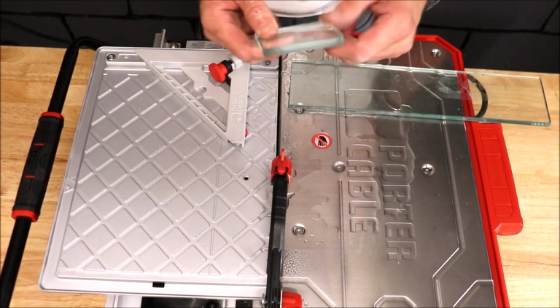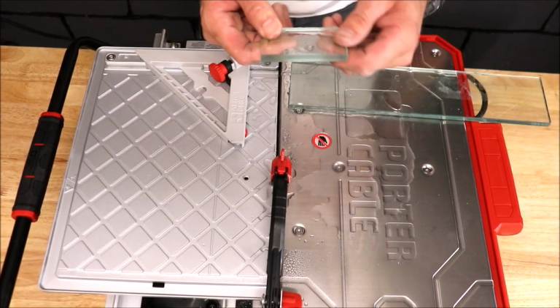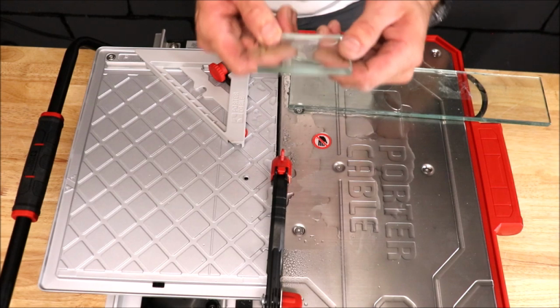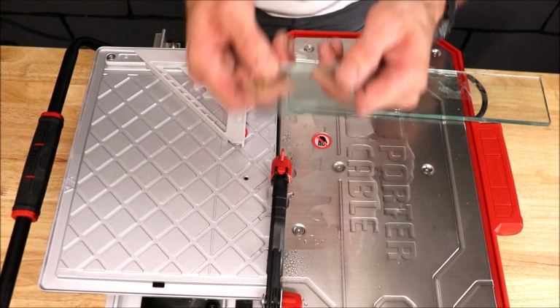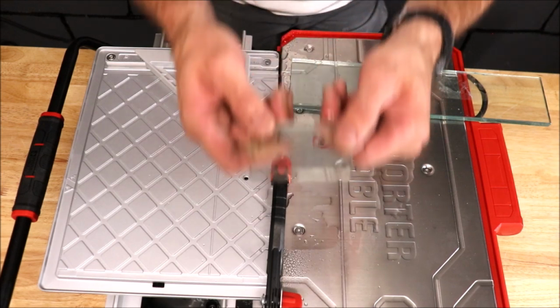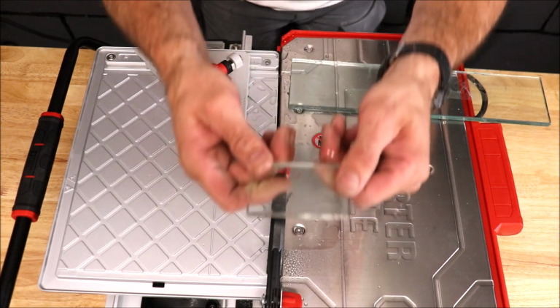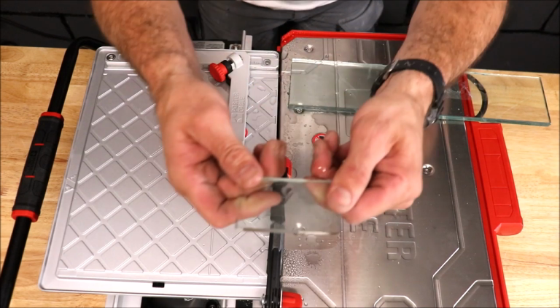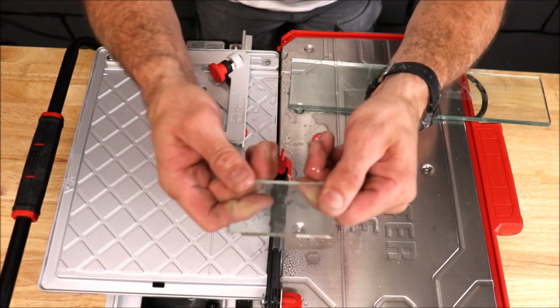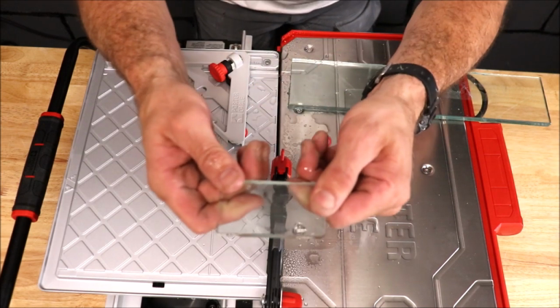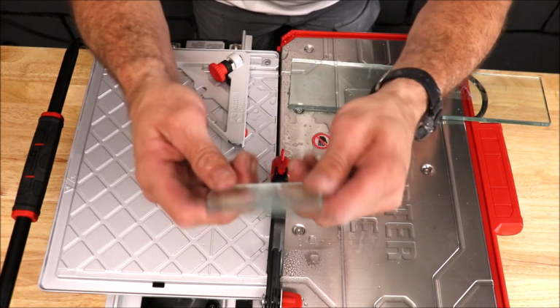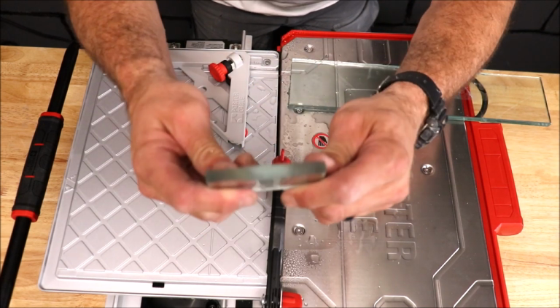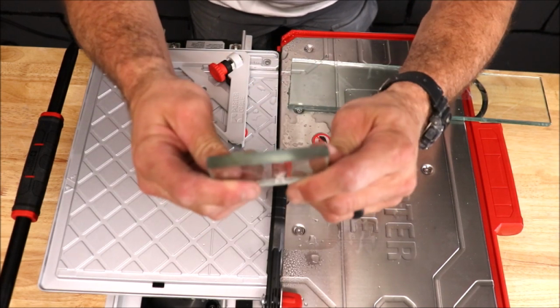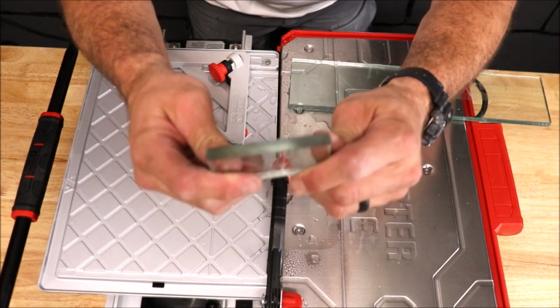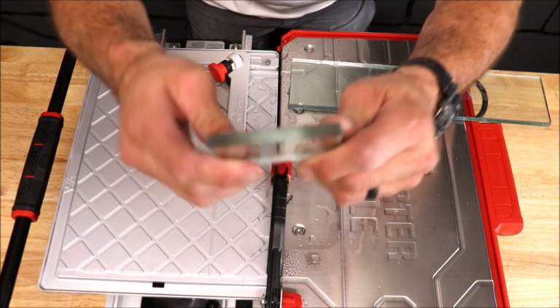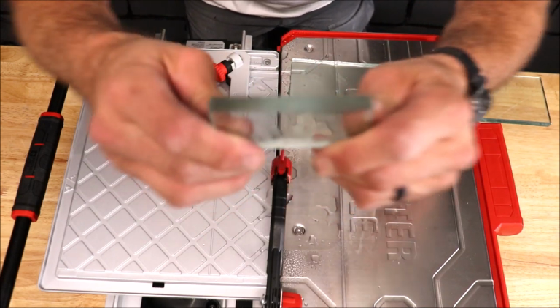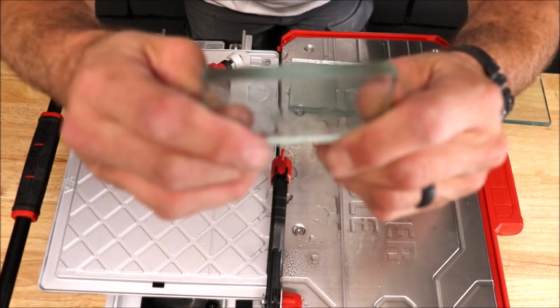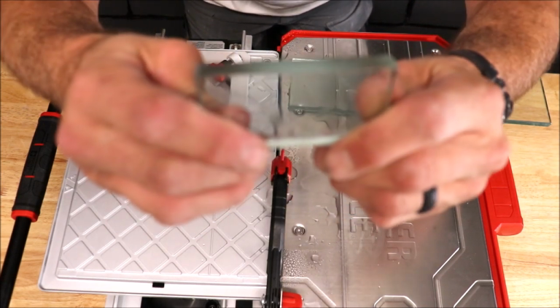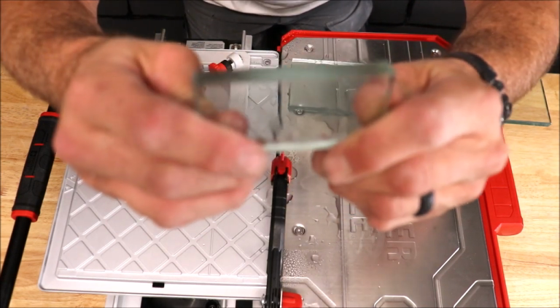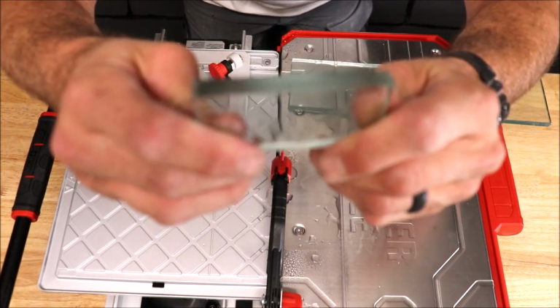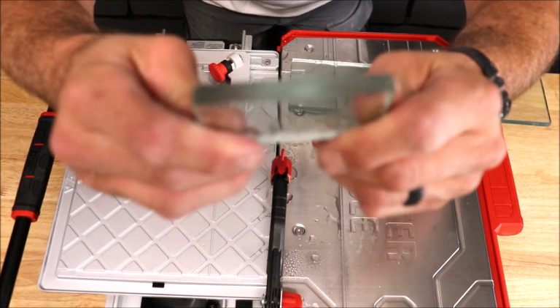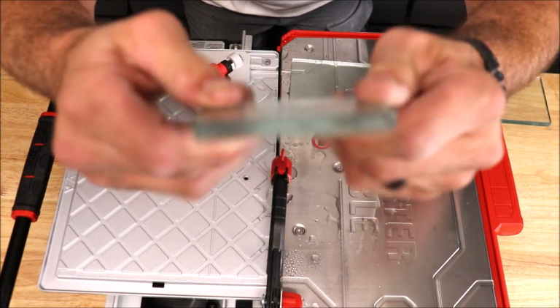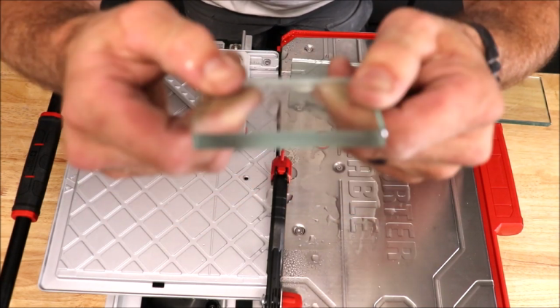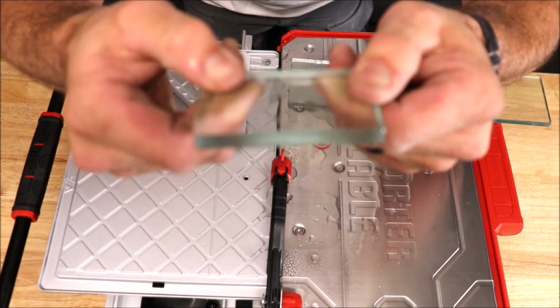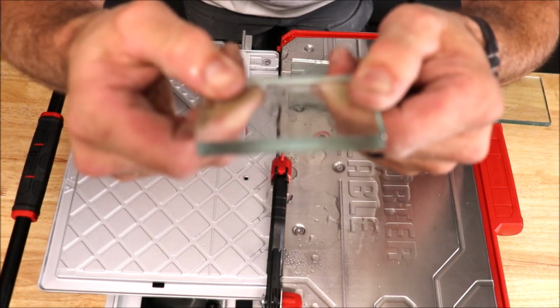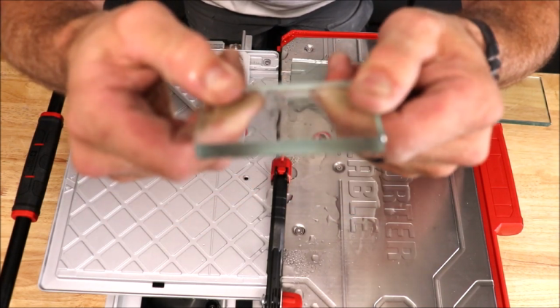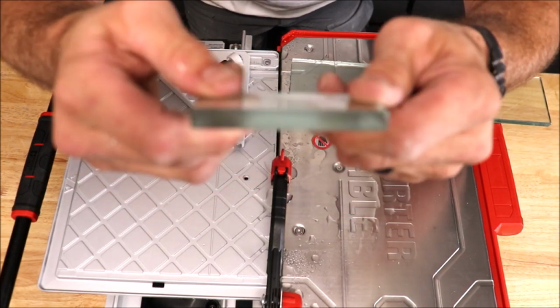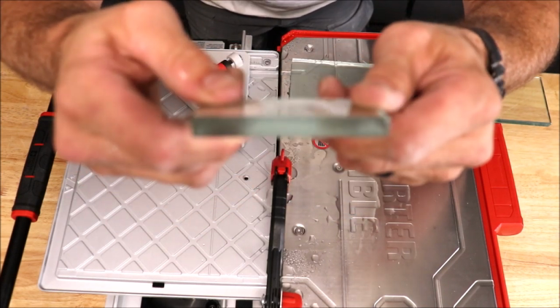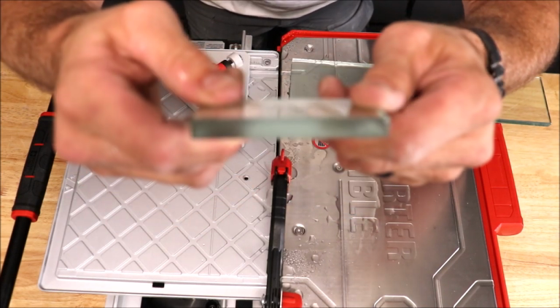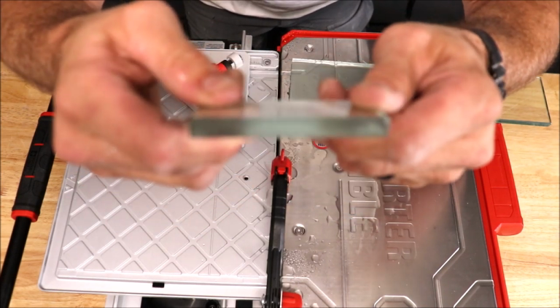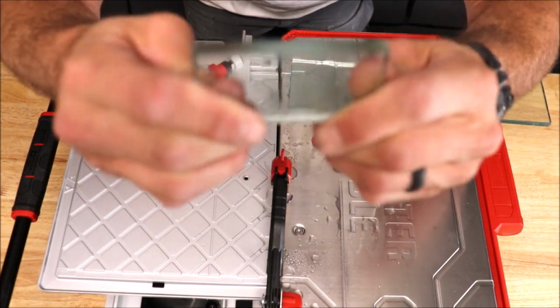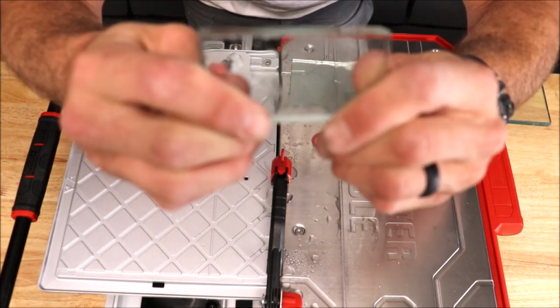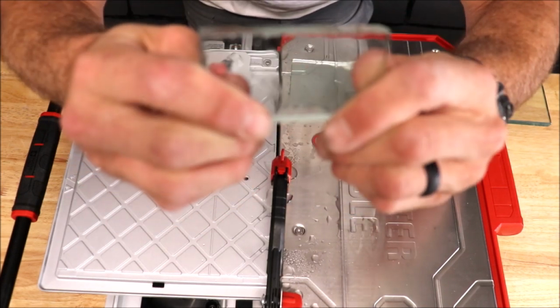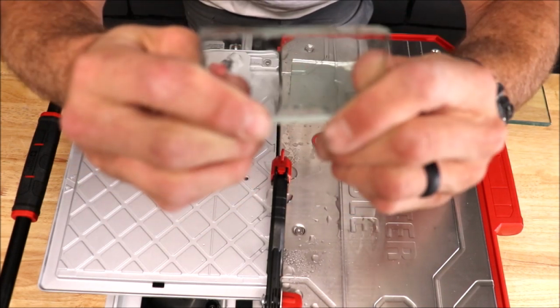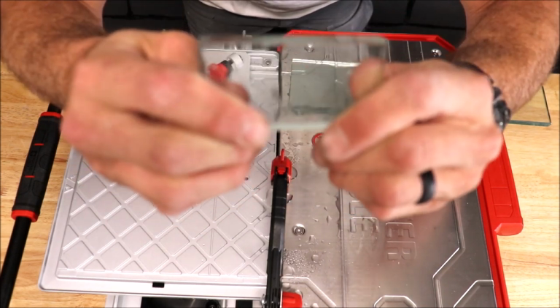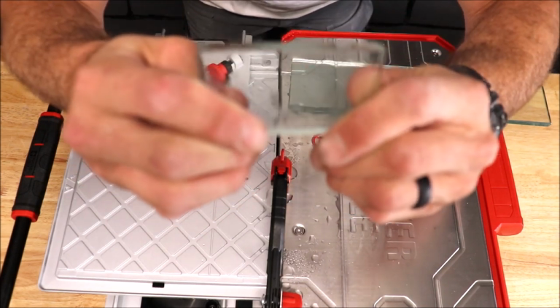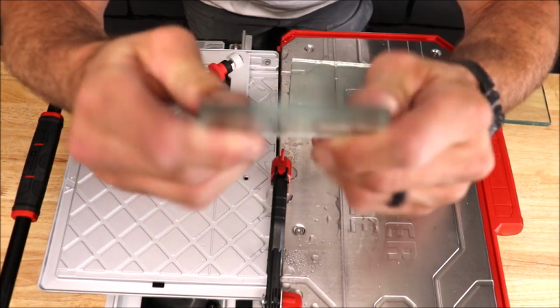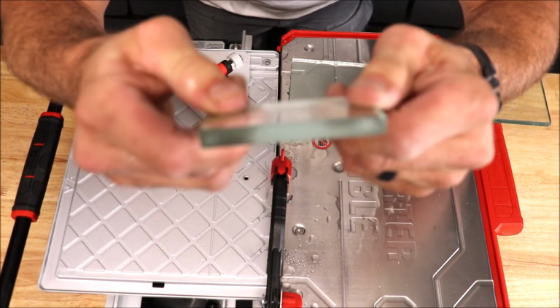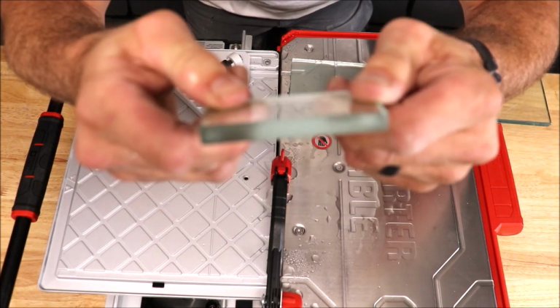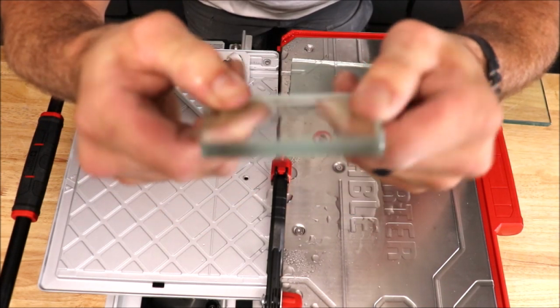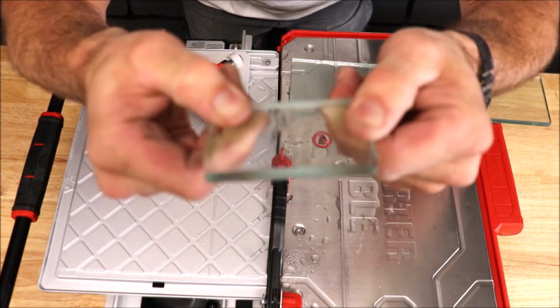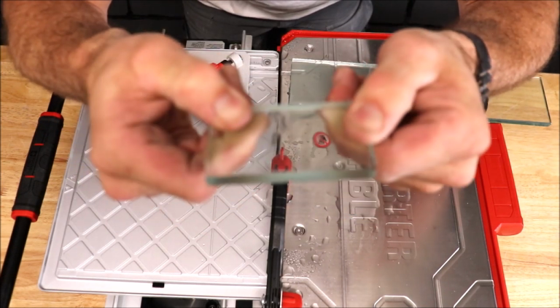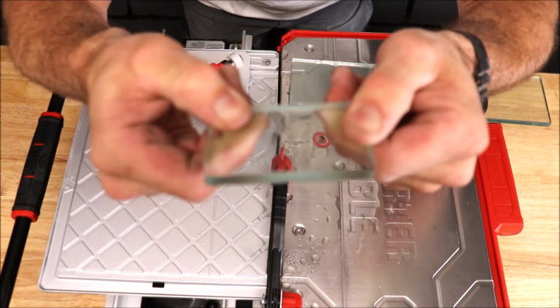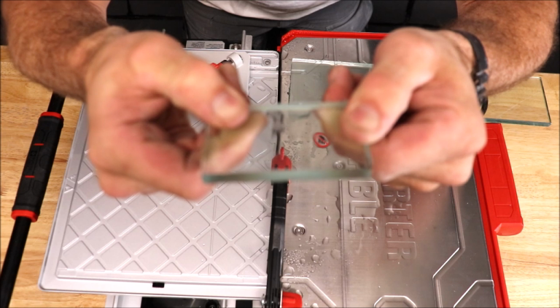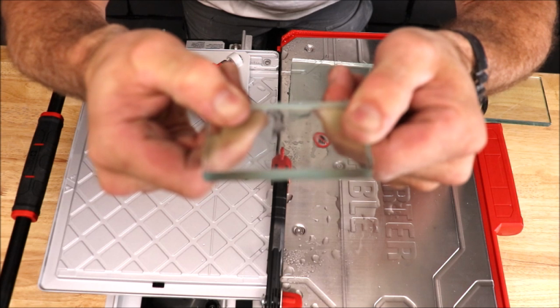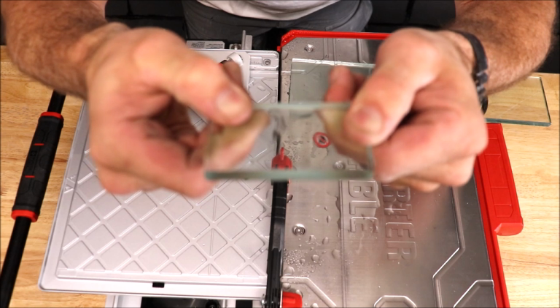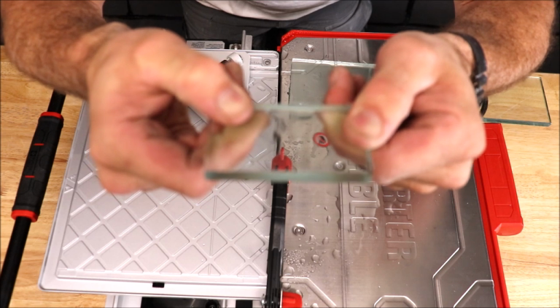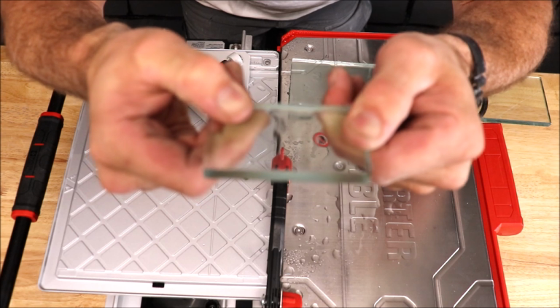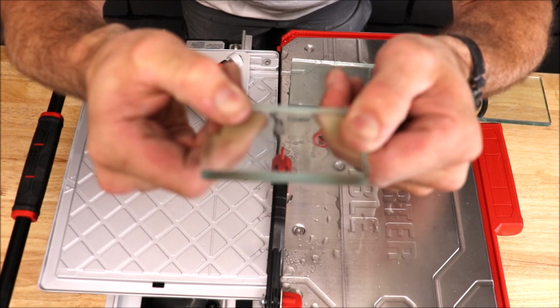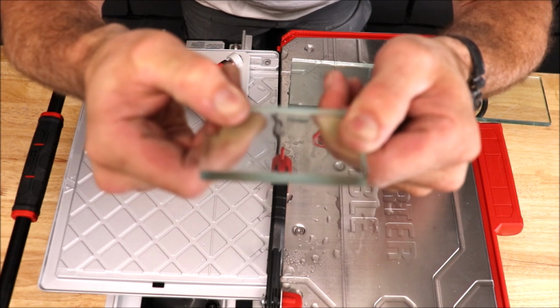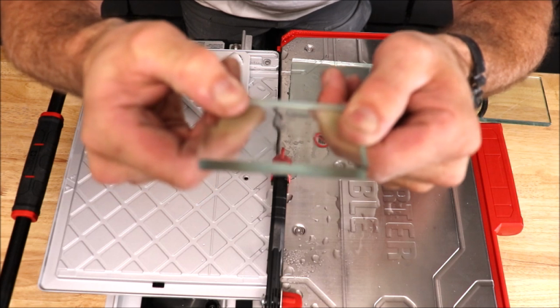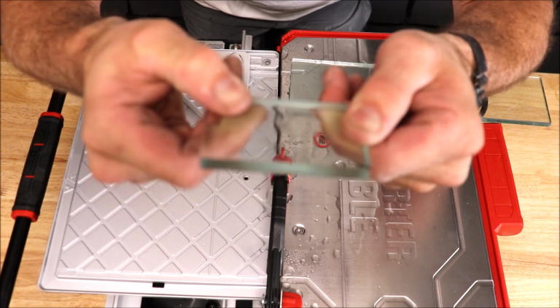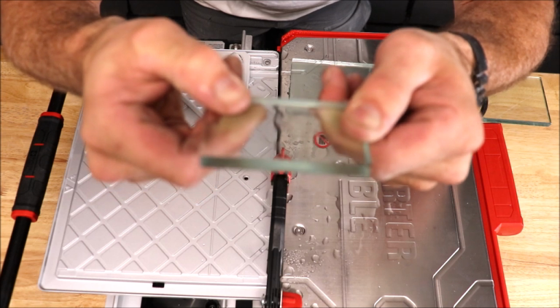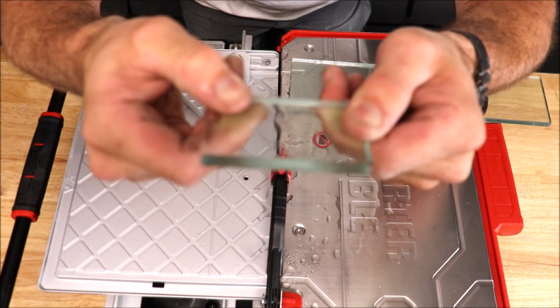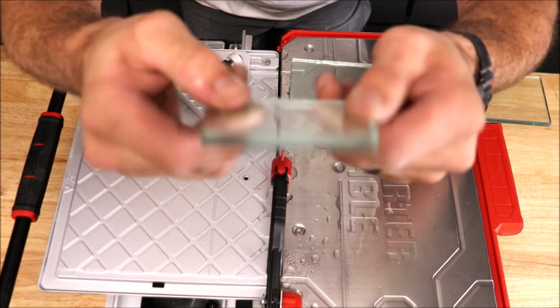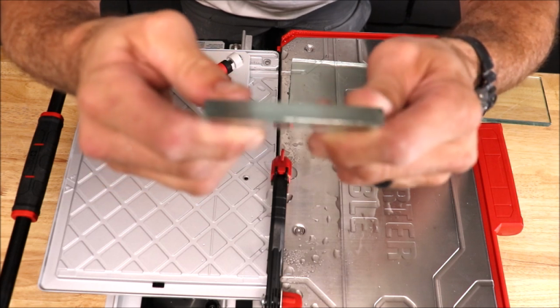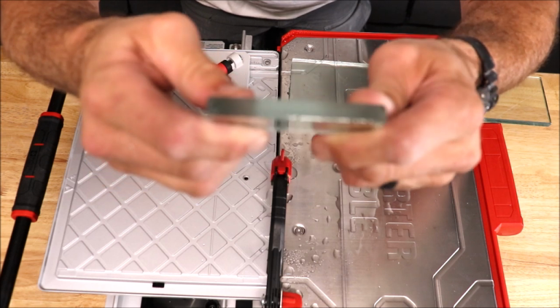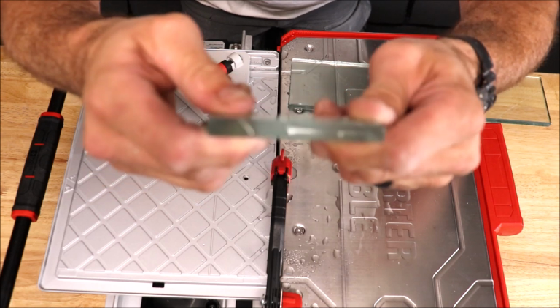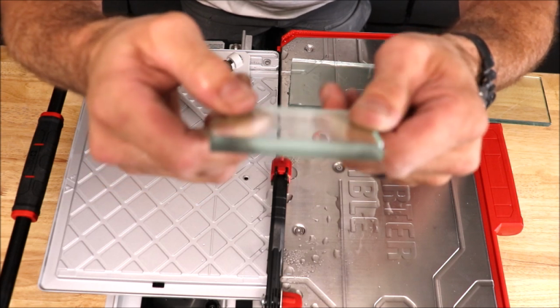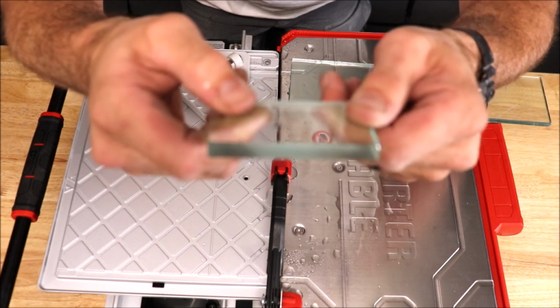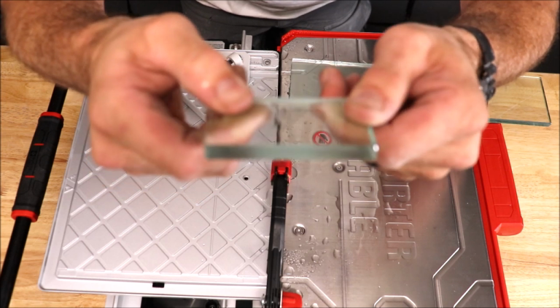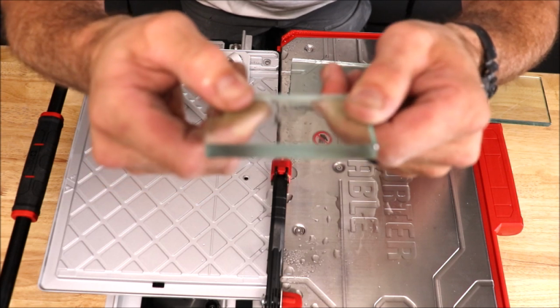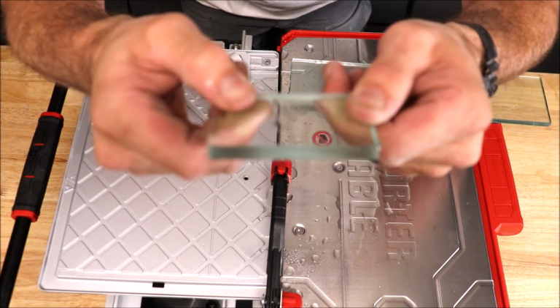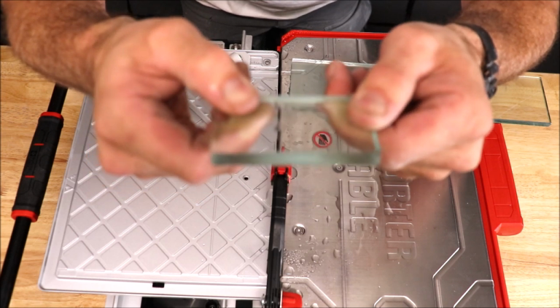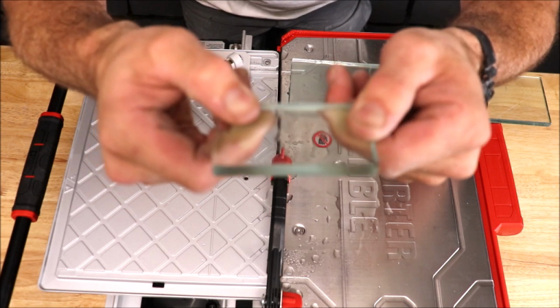And there you go — a very clean cut with glass. Let's move on to the porcelain plank.